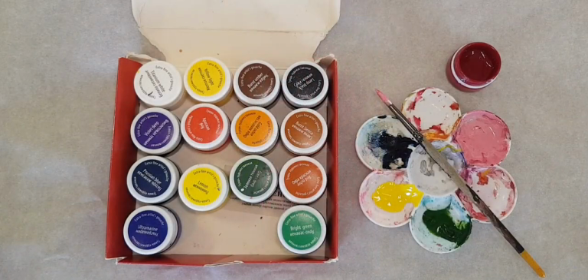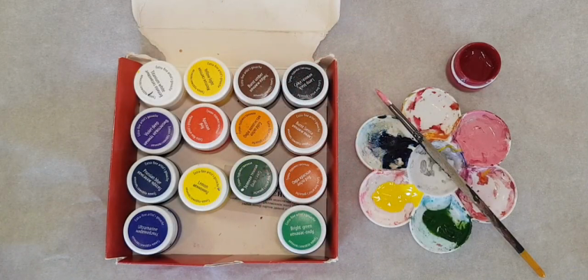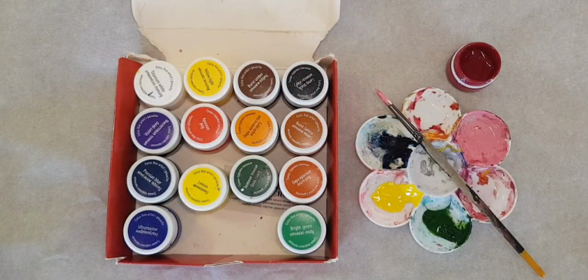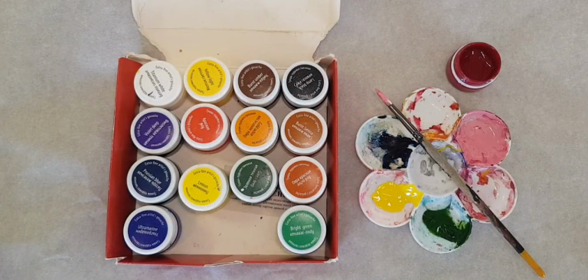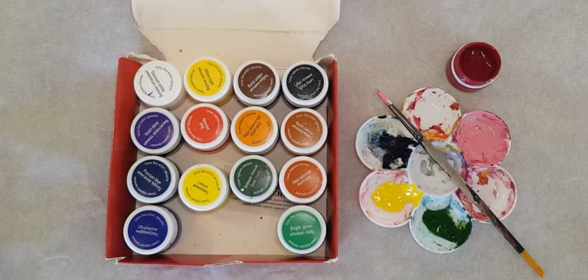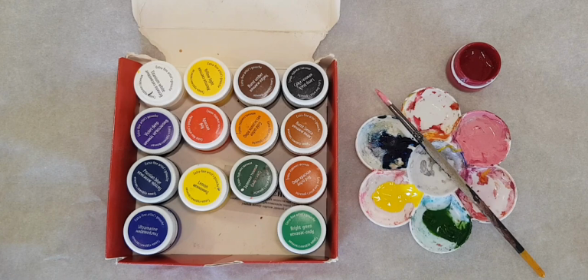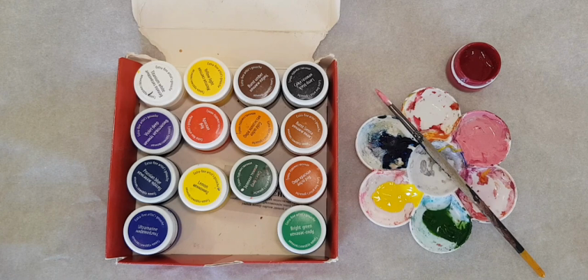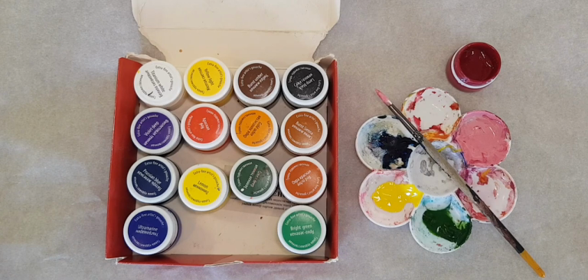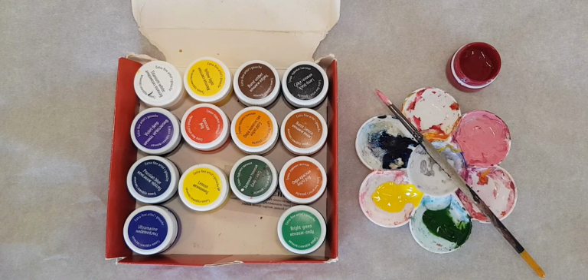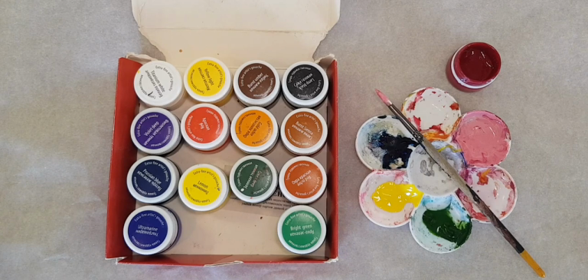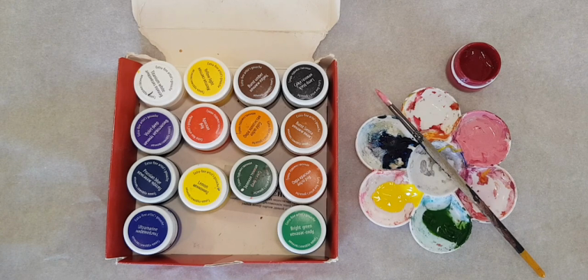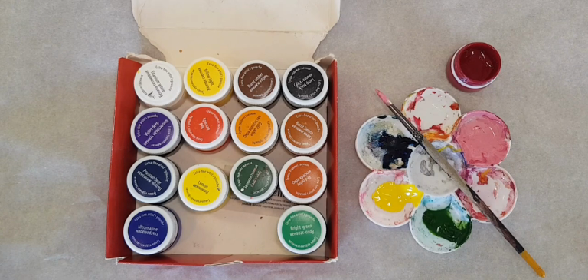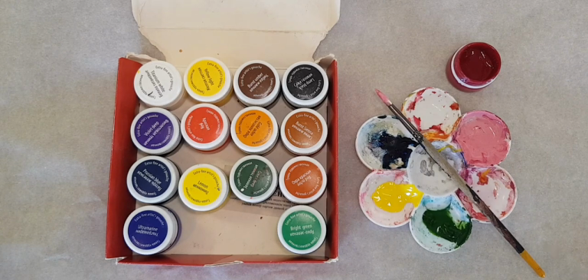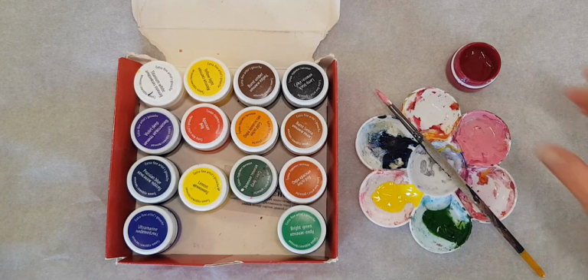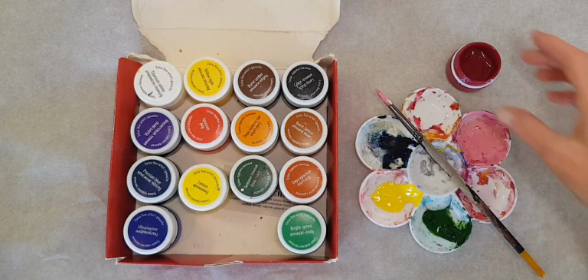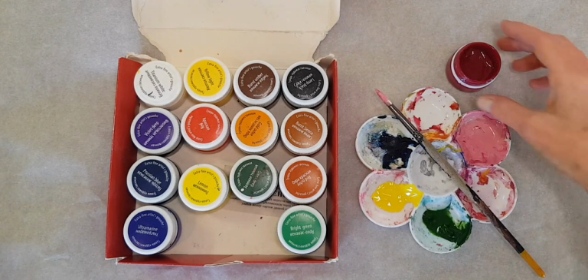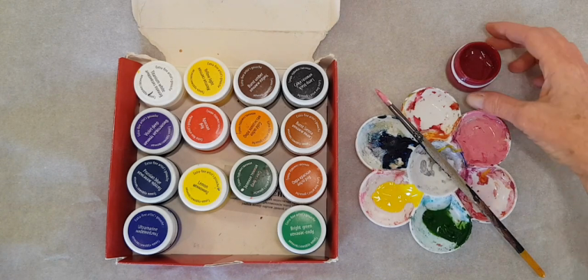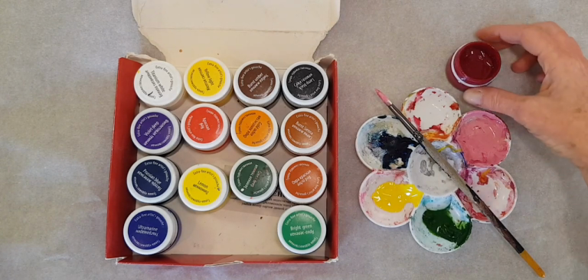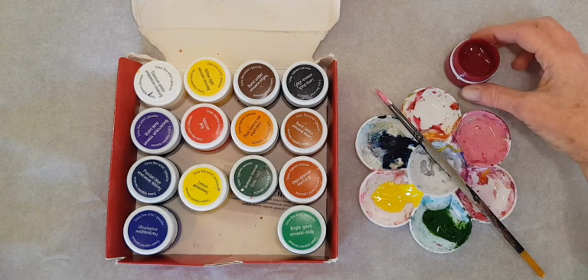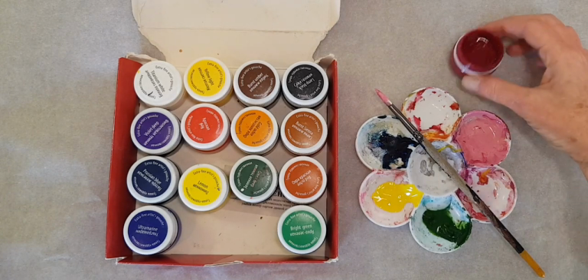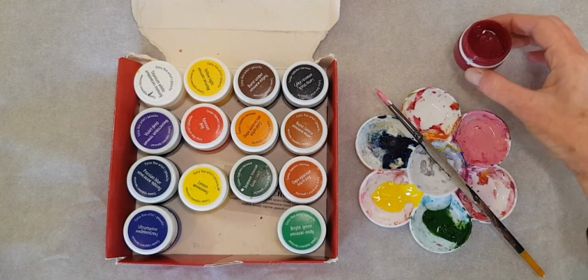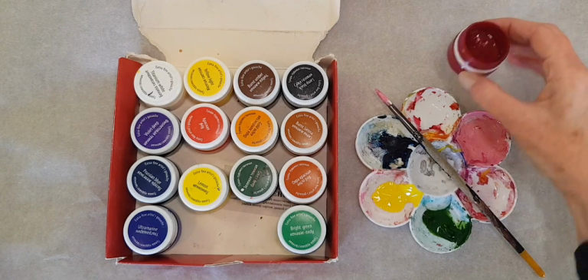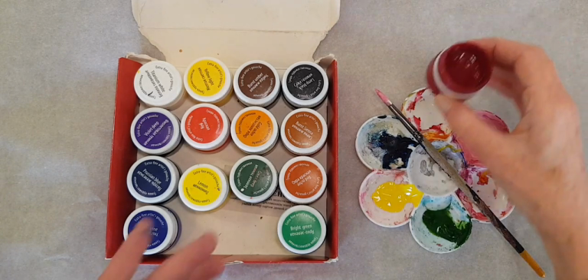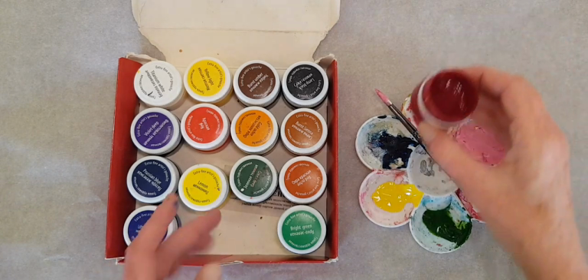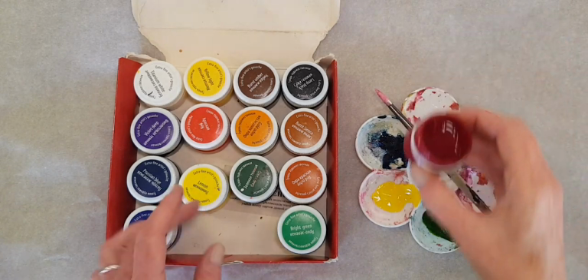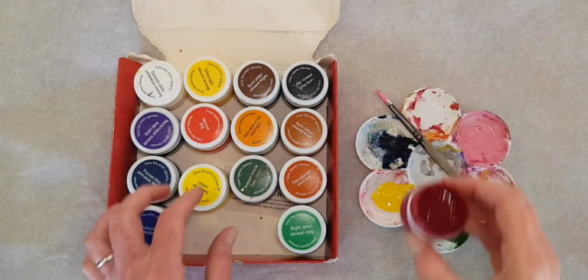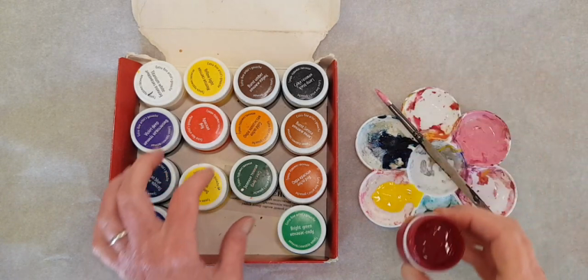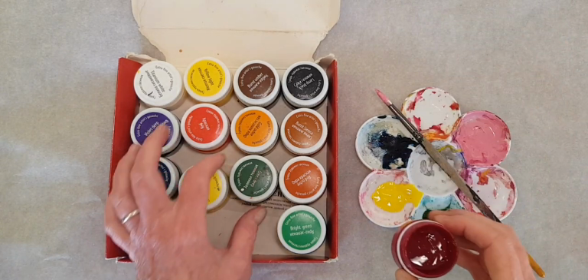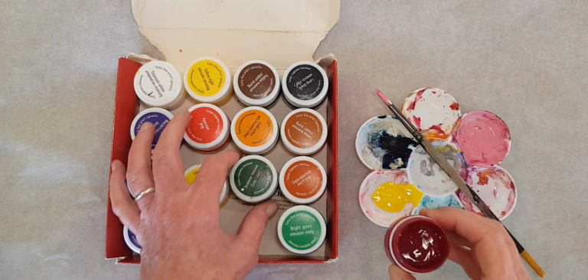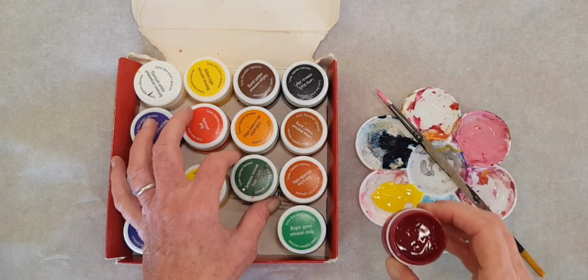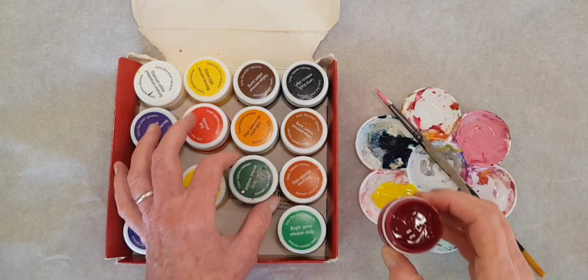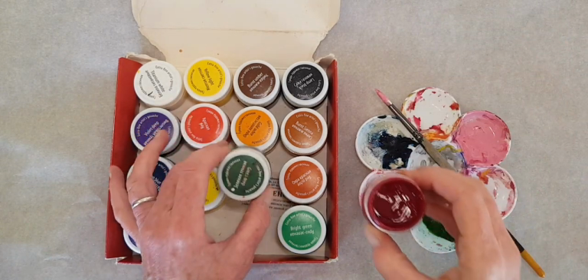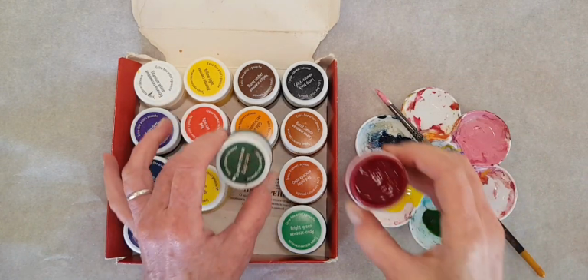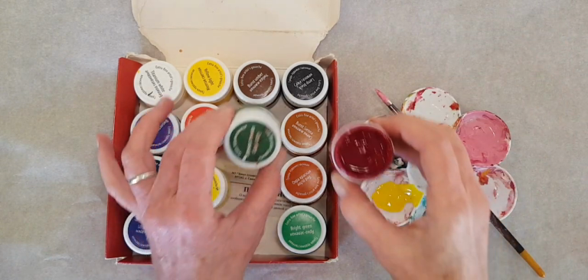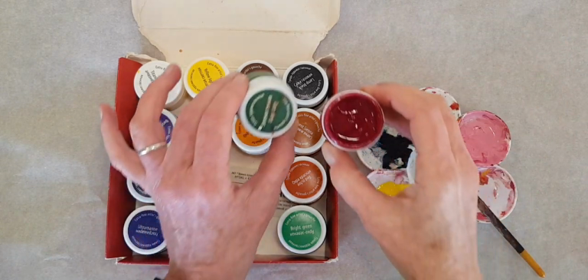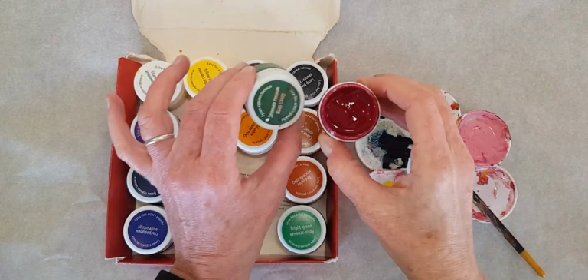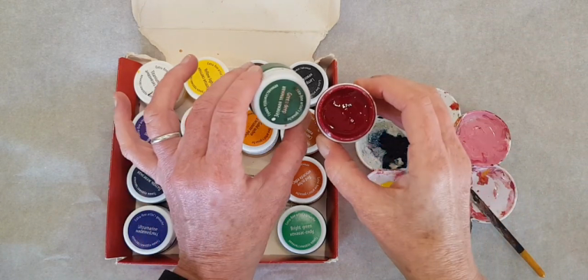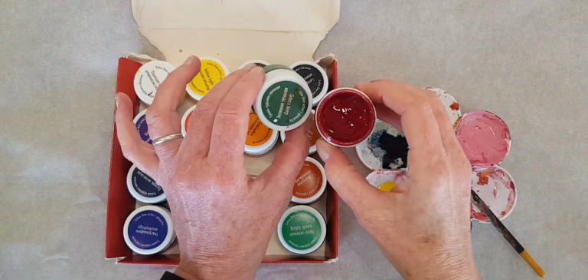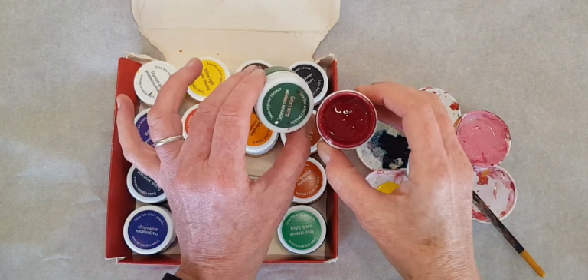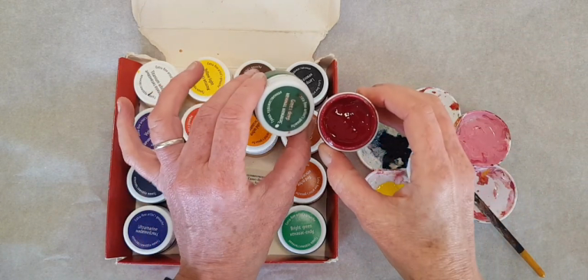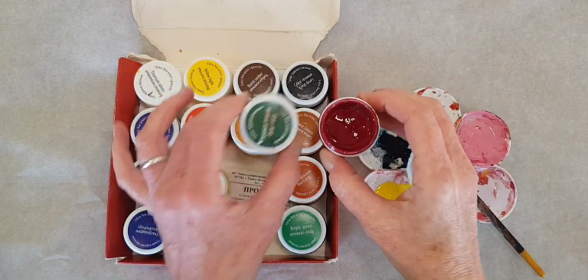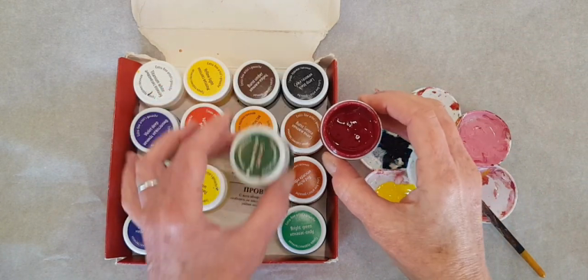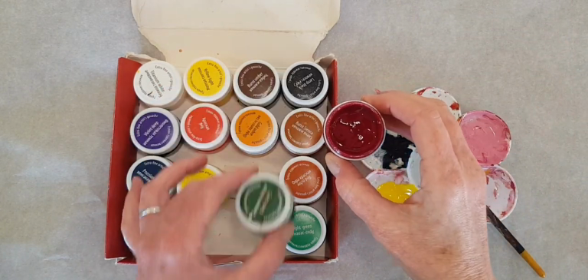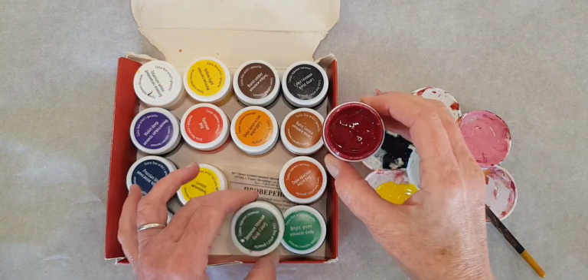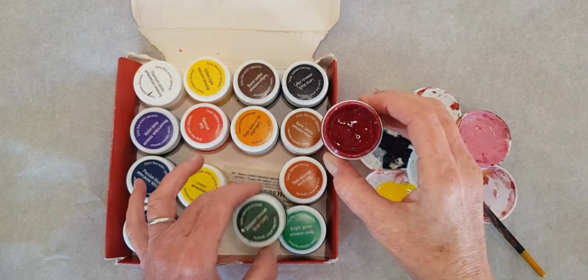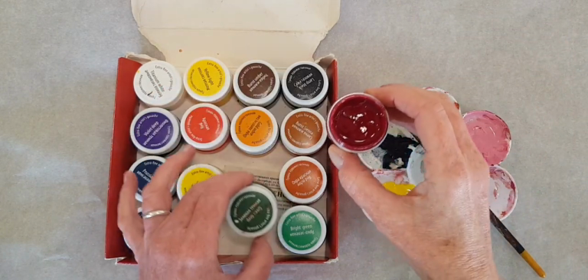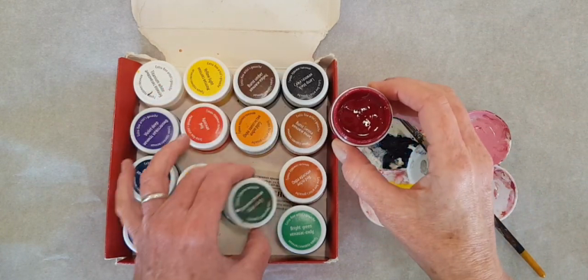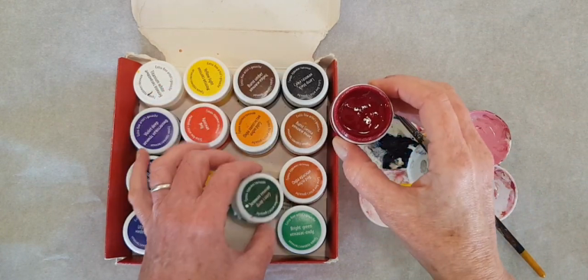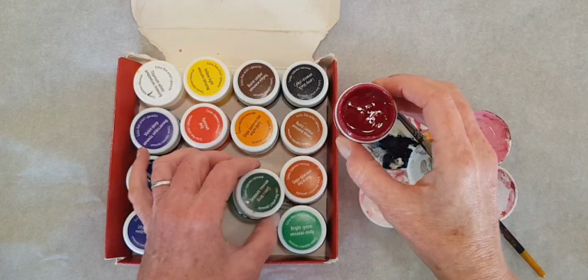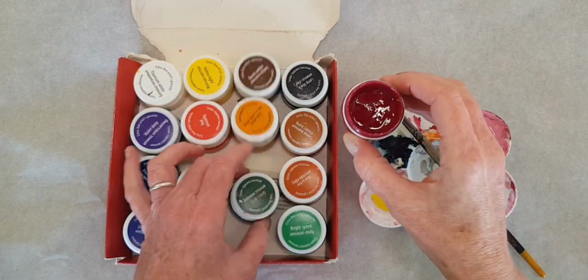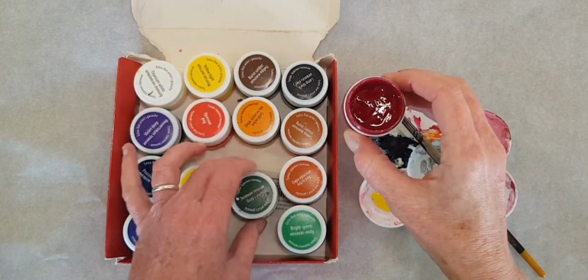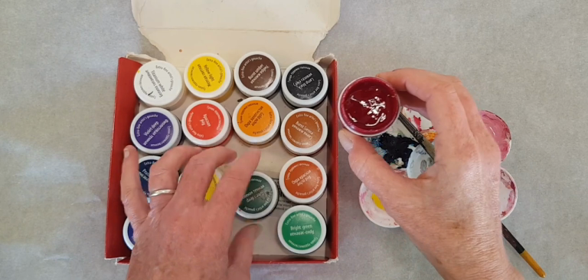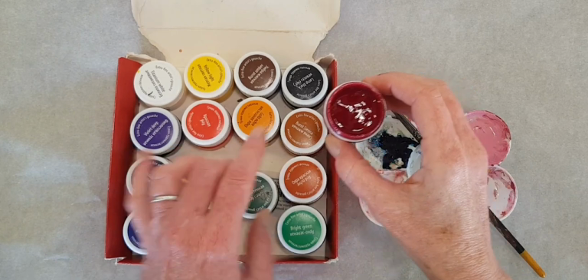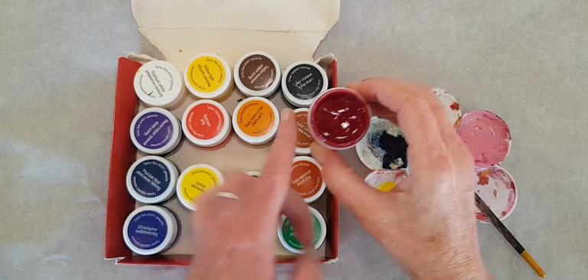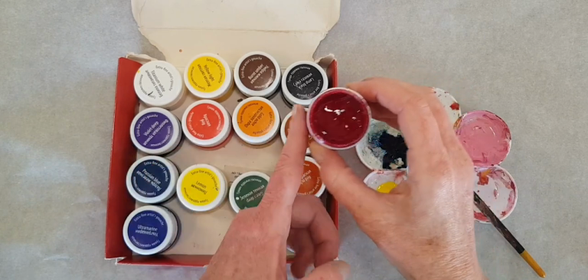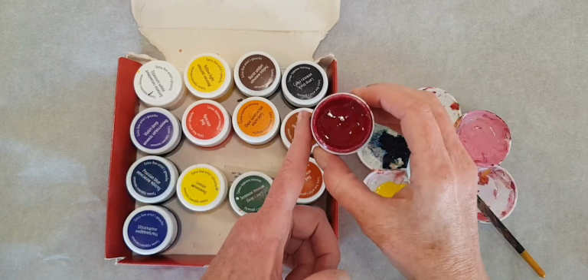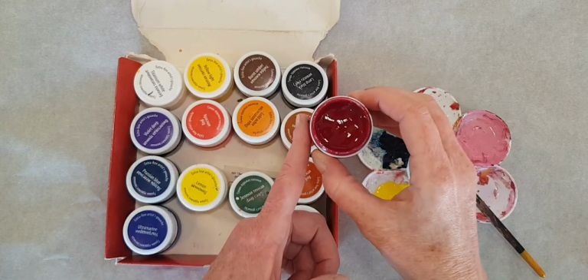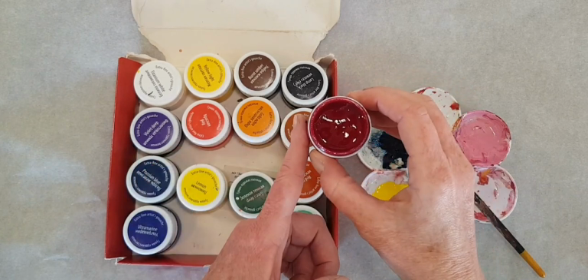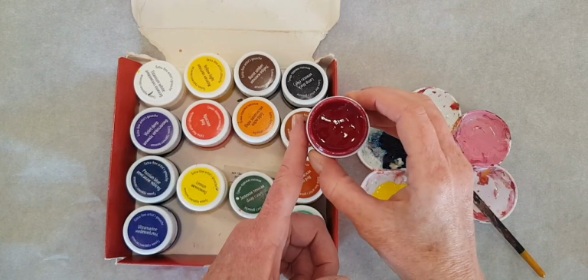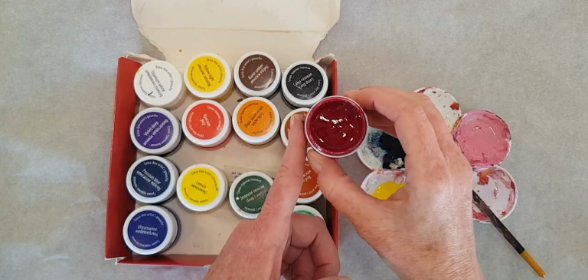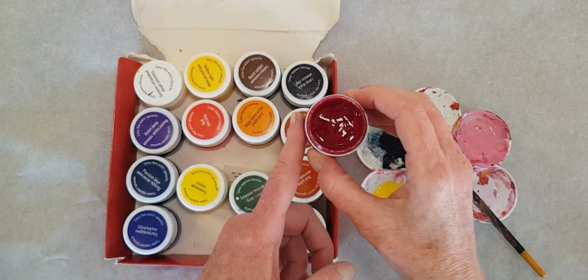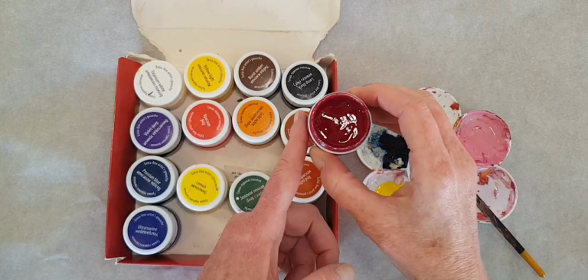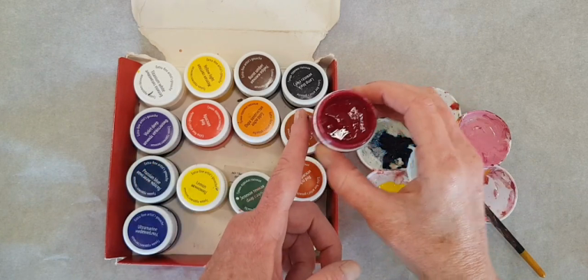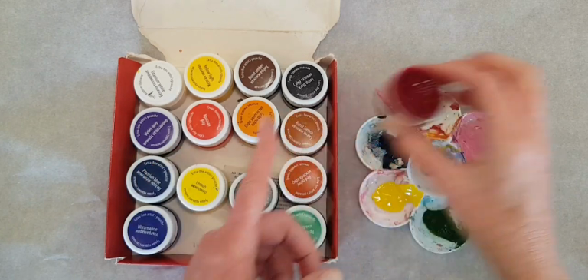Actually, I said gesso but I meant to say gouache — not gesso.